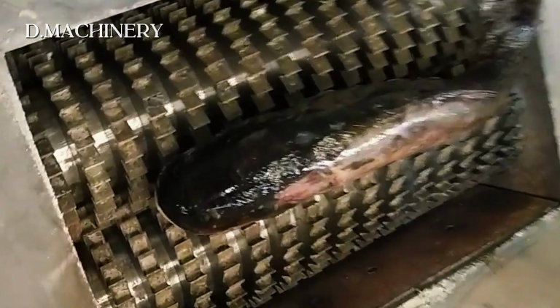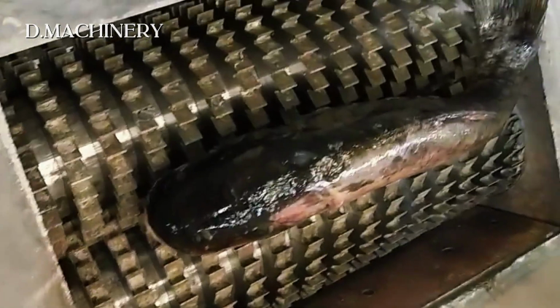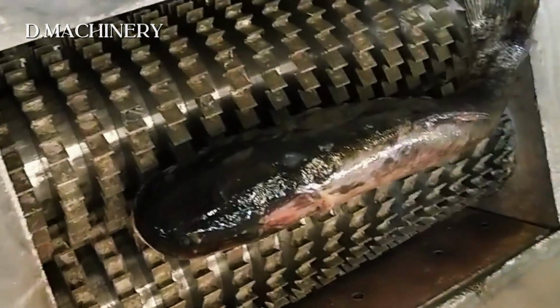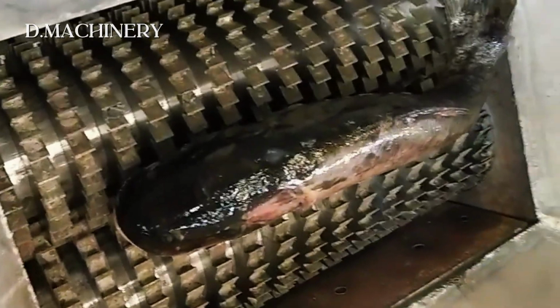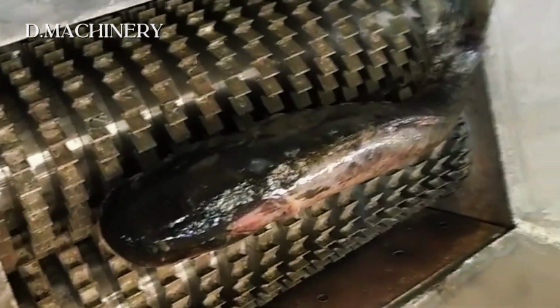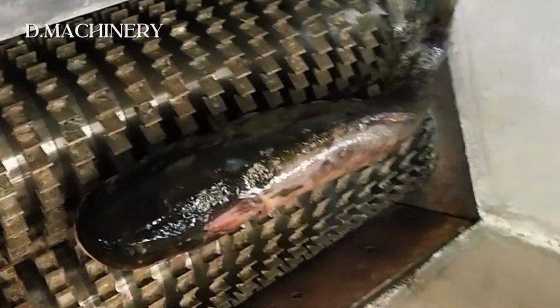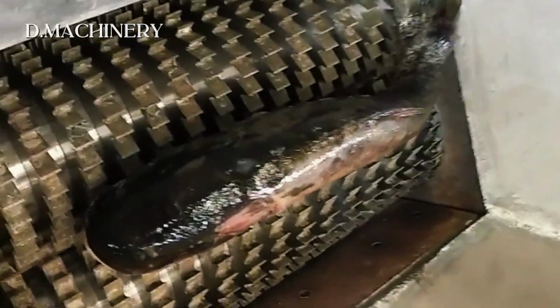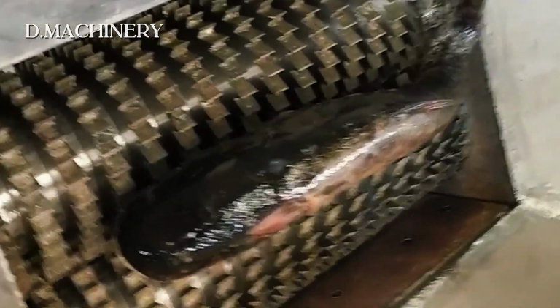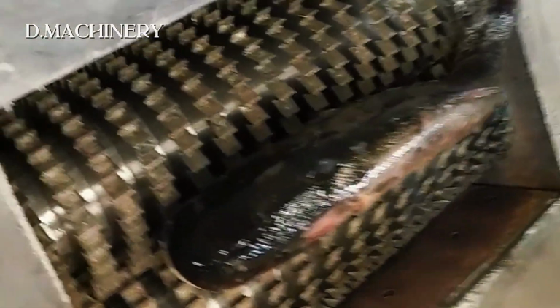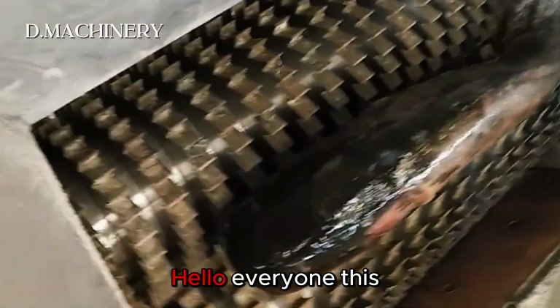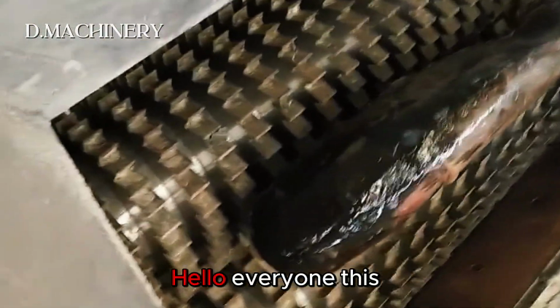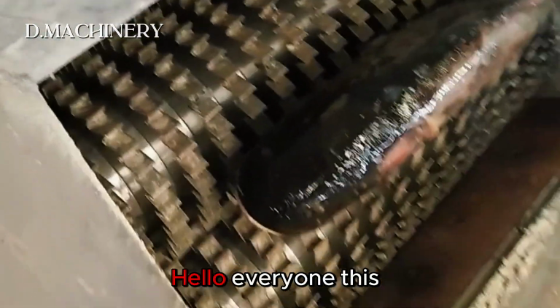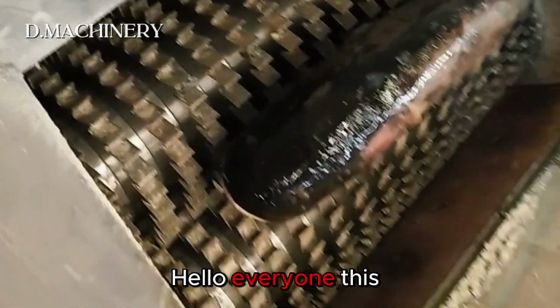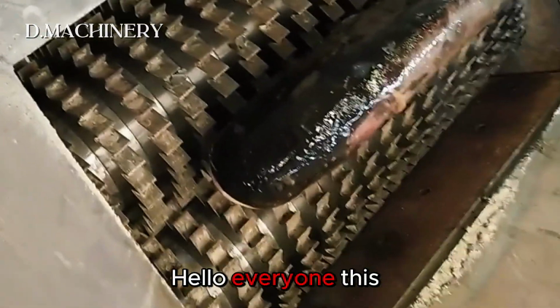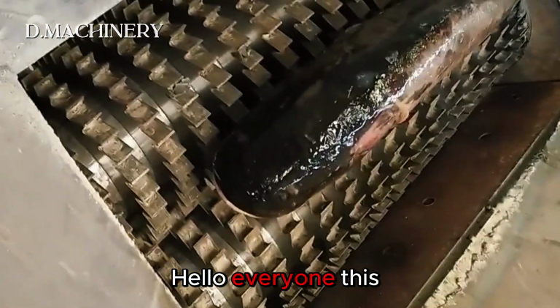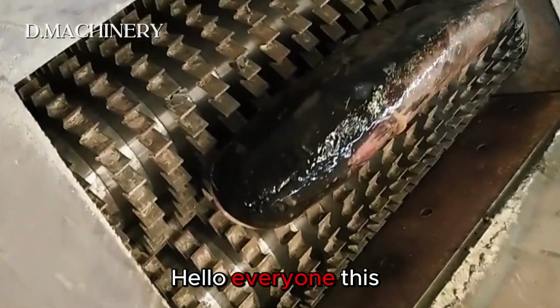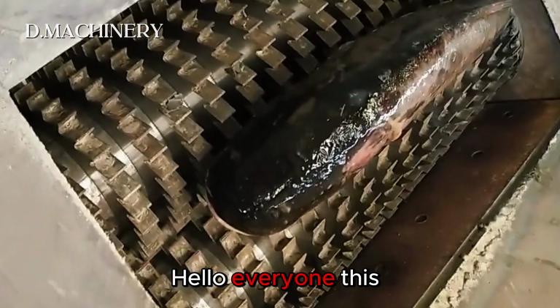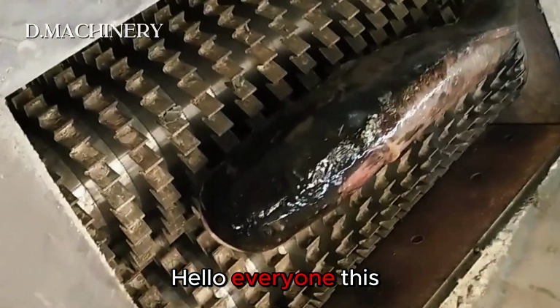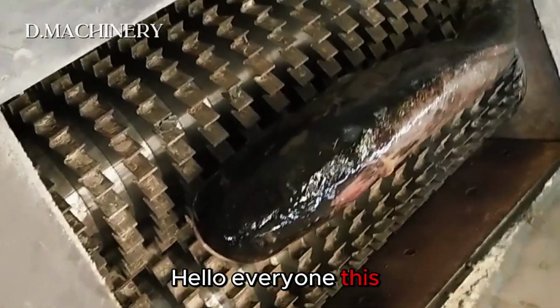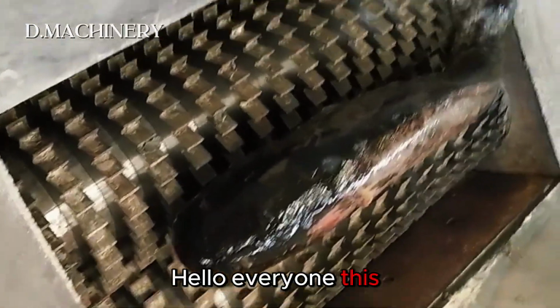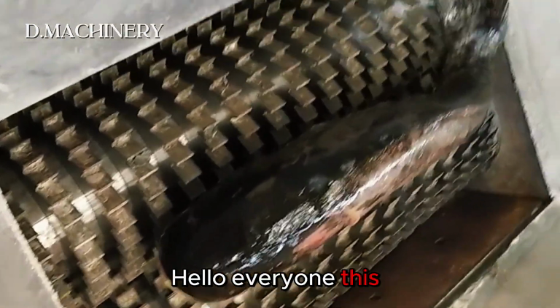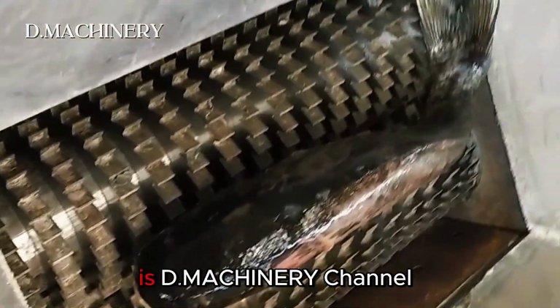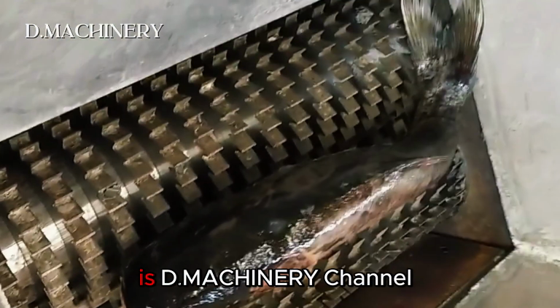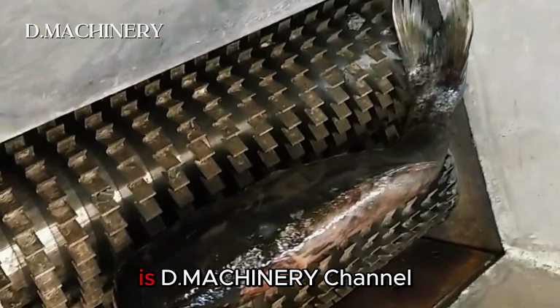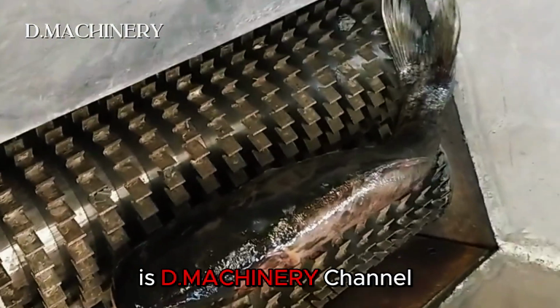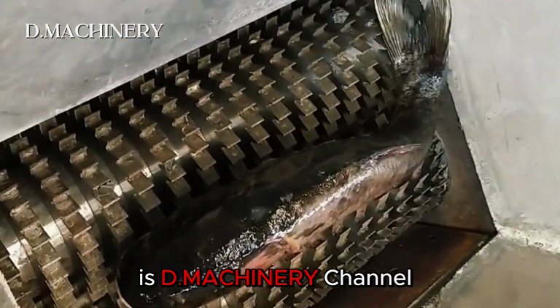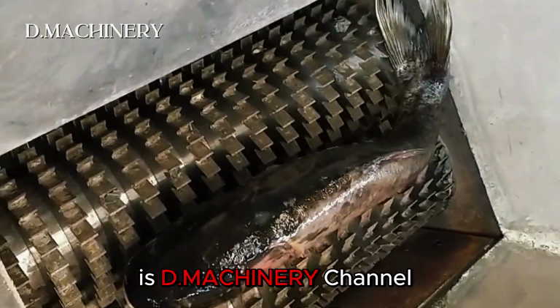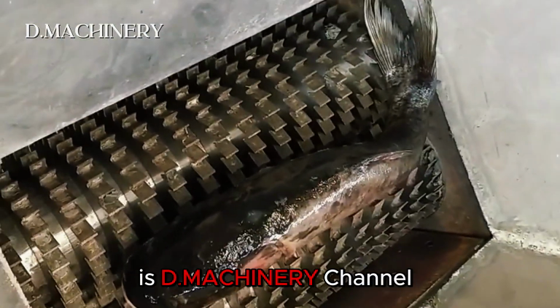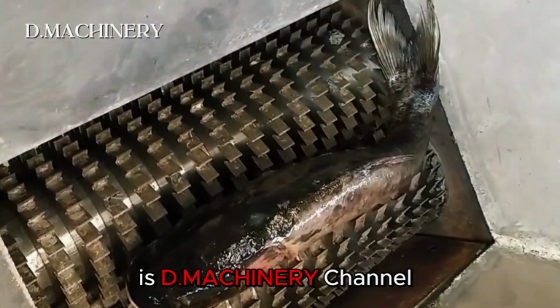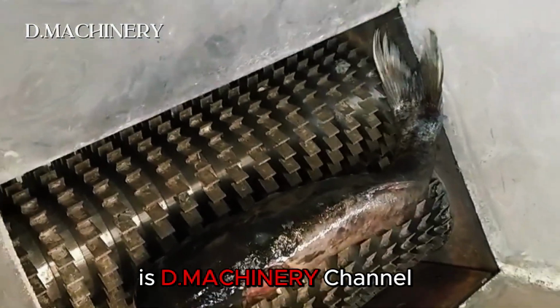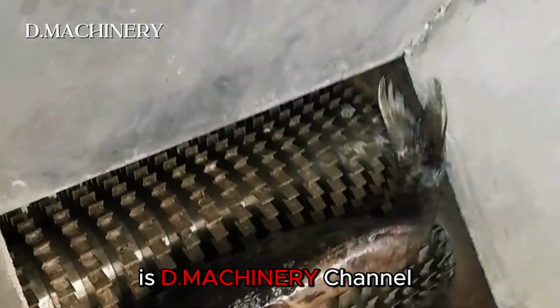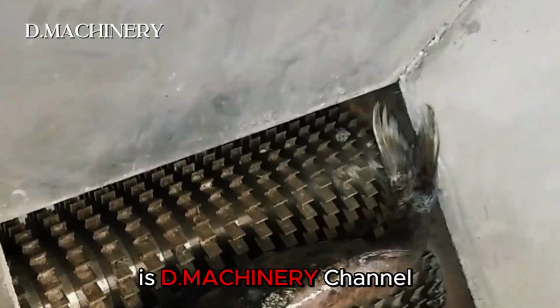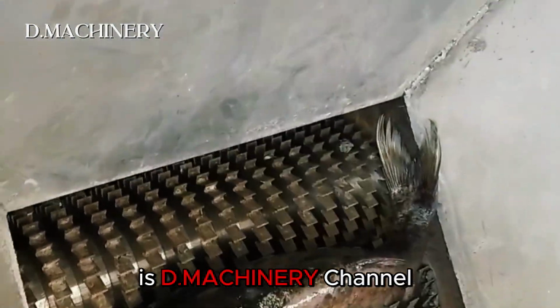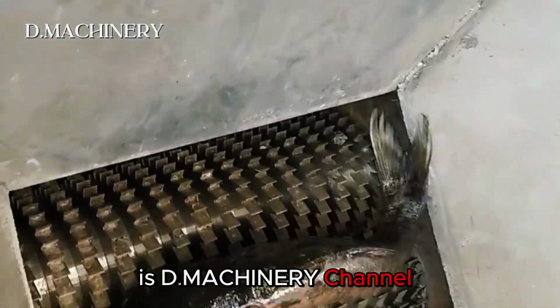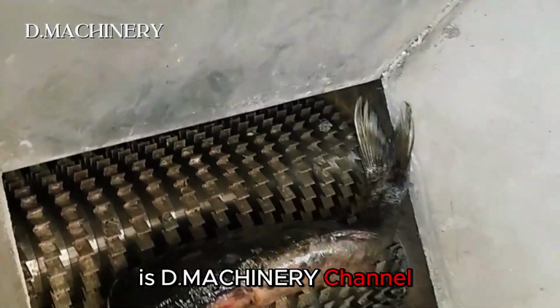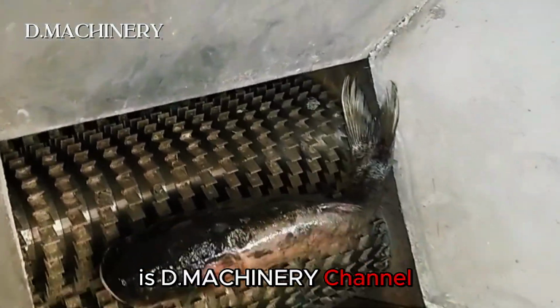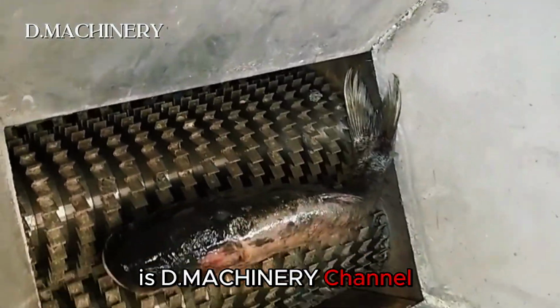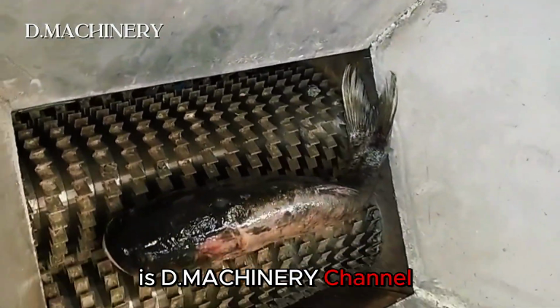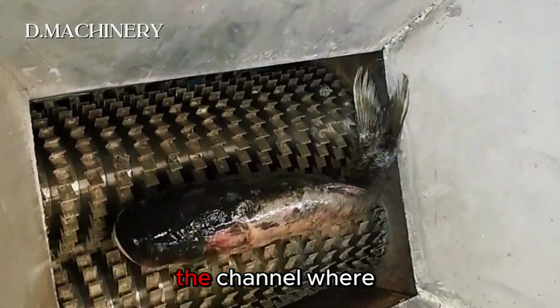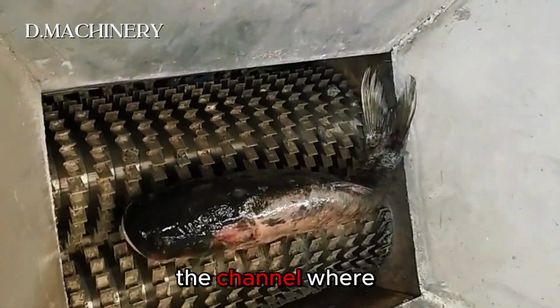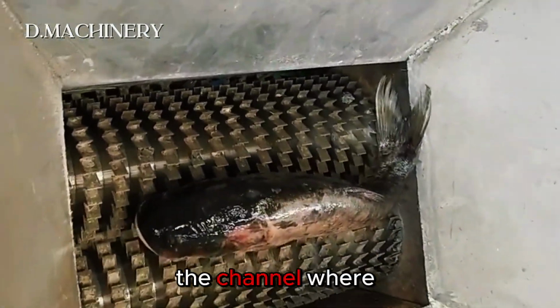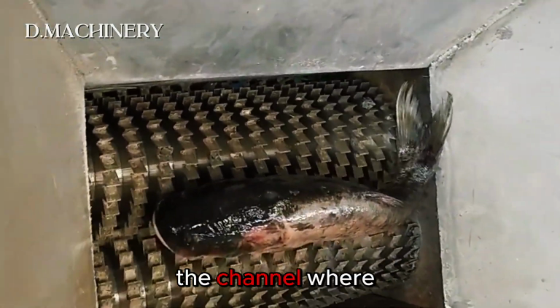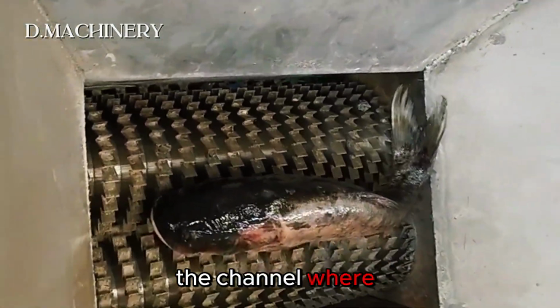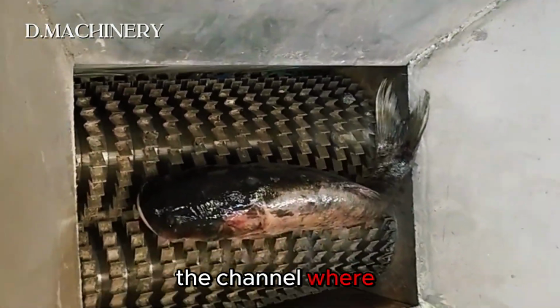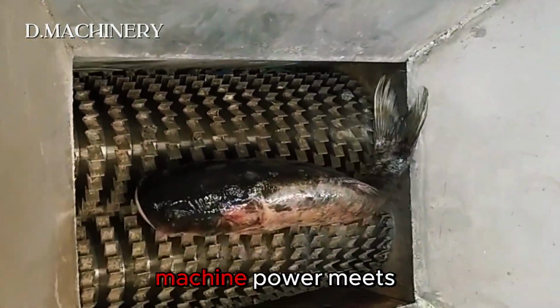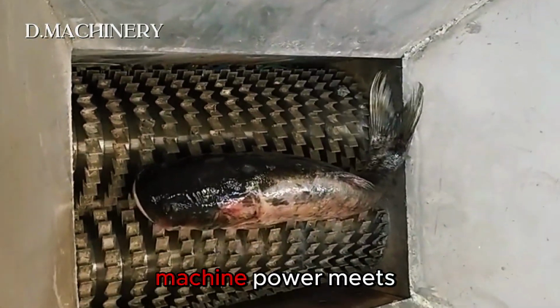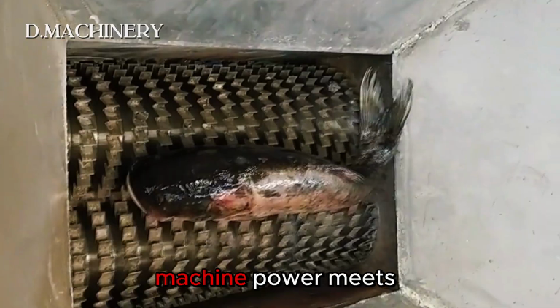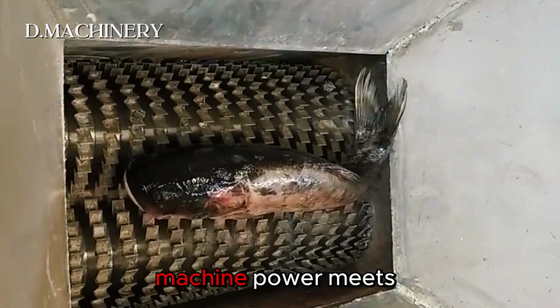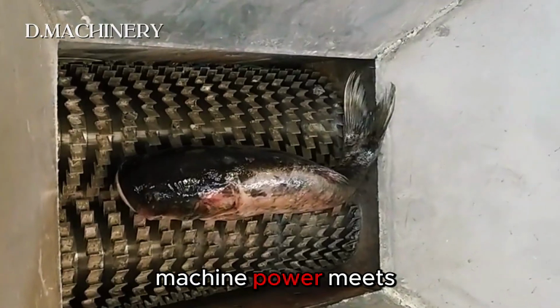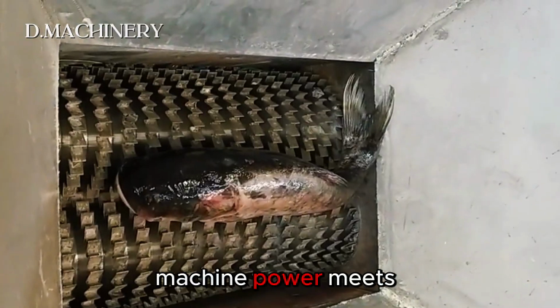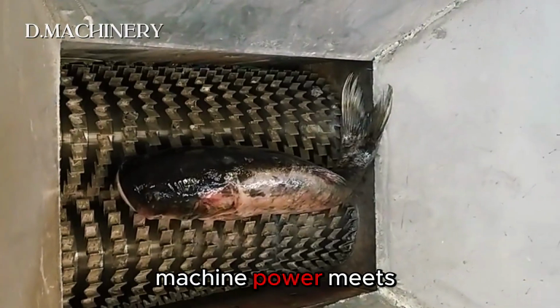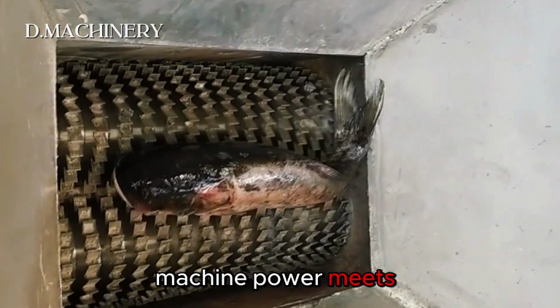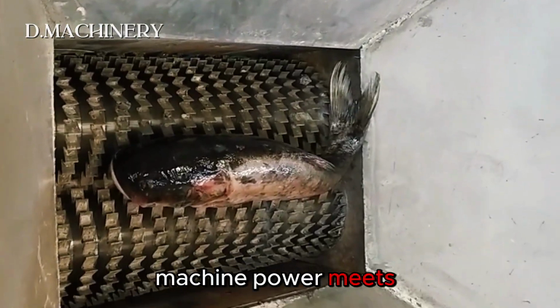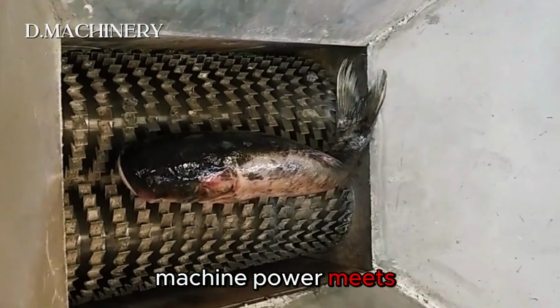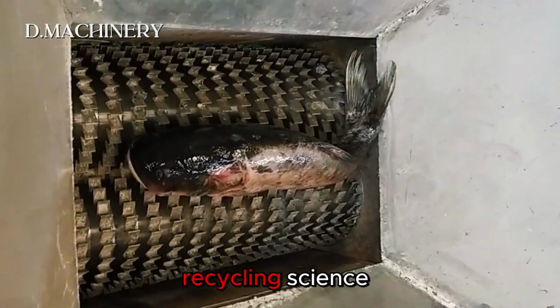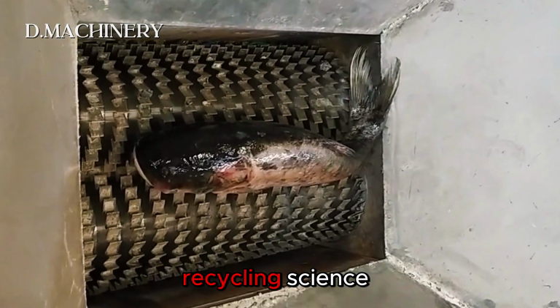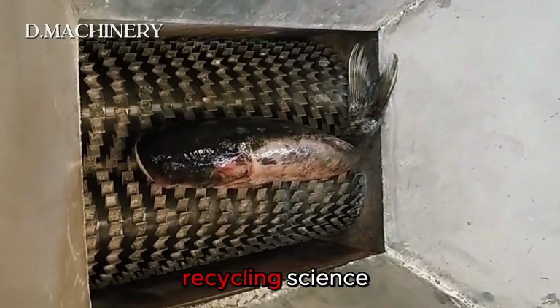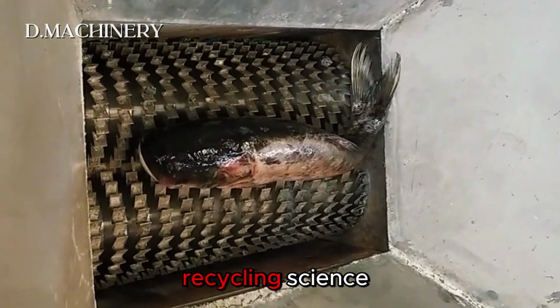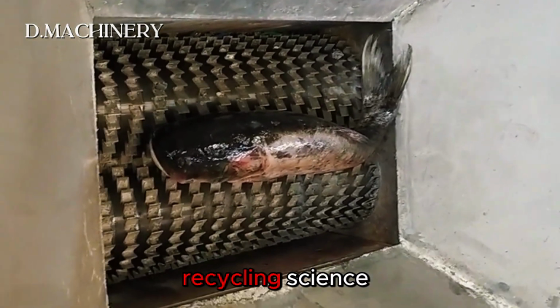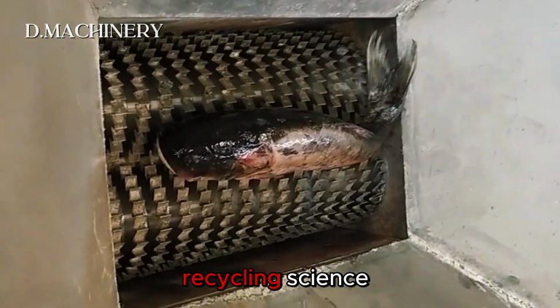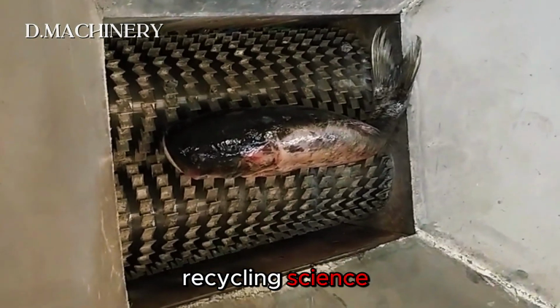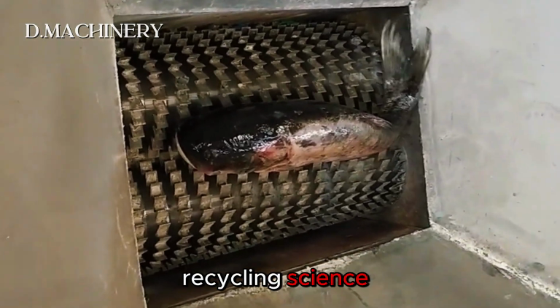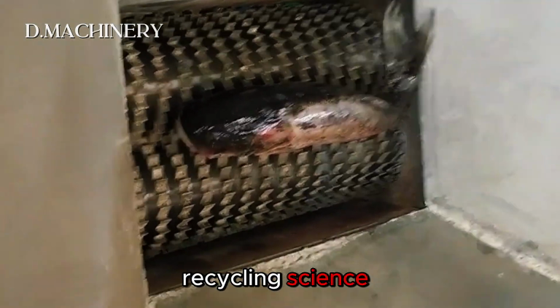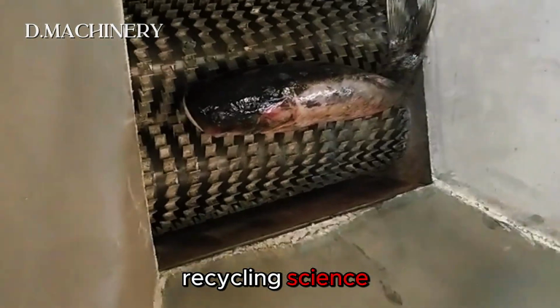Hello everyone, this is D Machinery Channel, the channel where machine power meets recycling science.